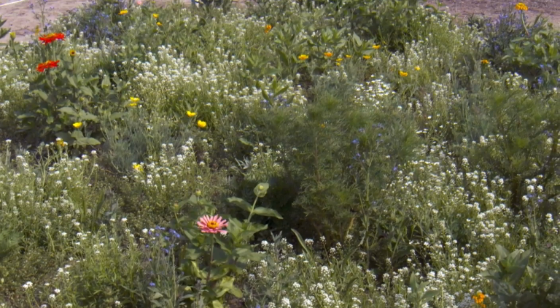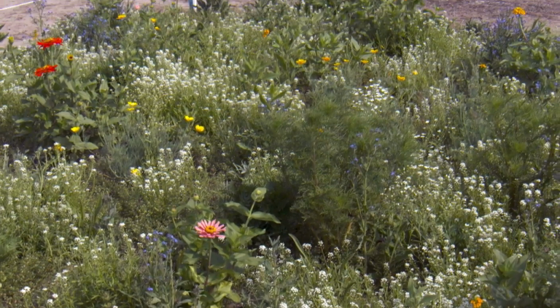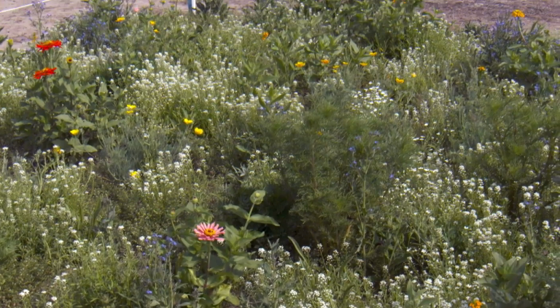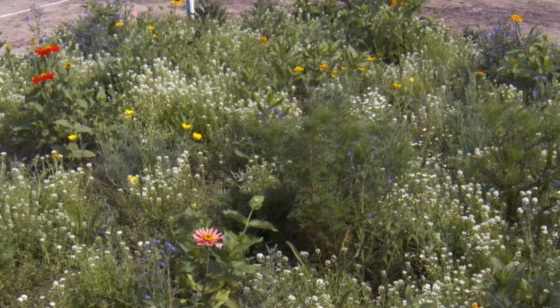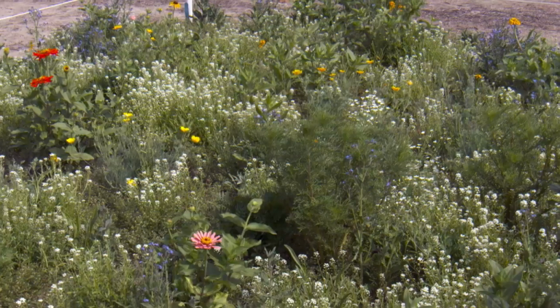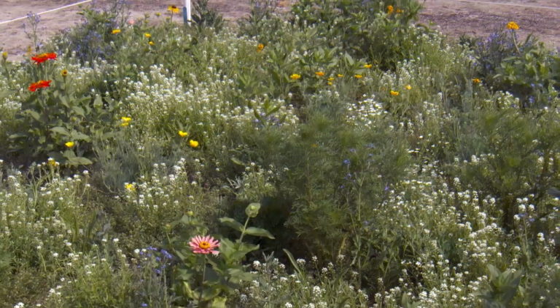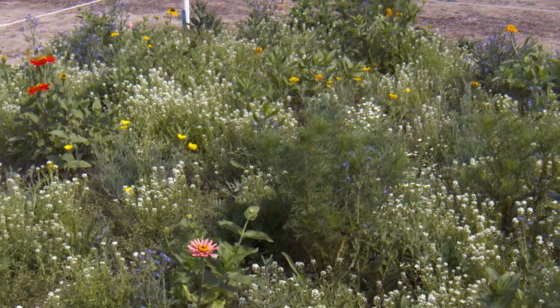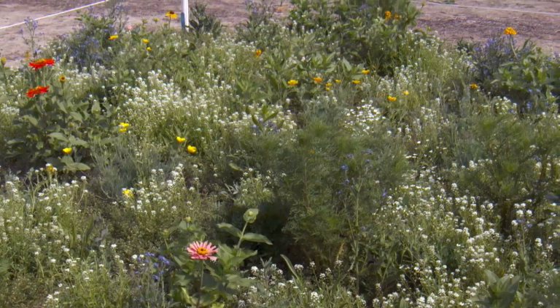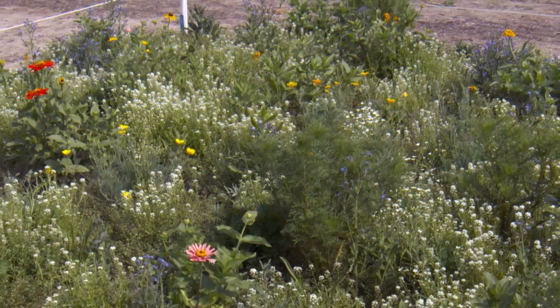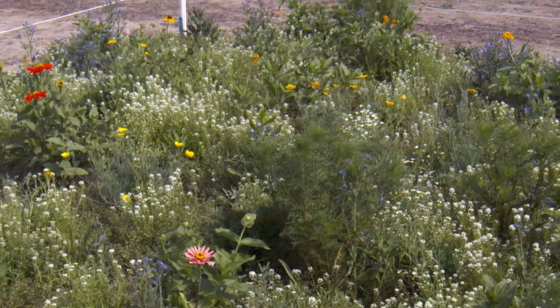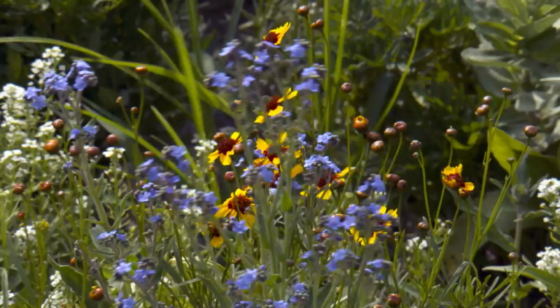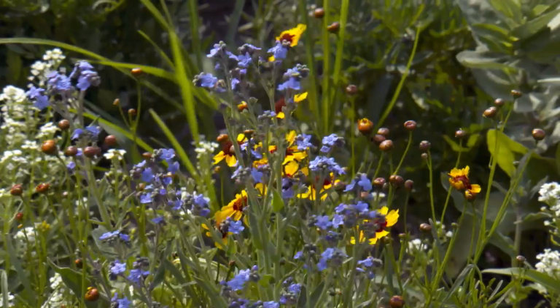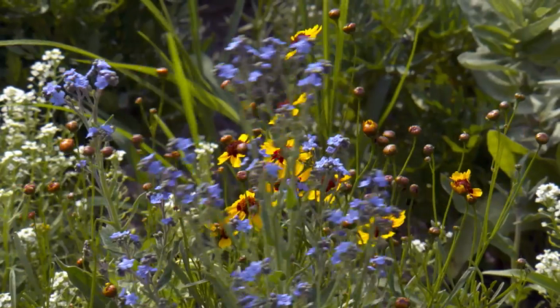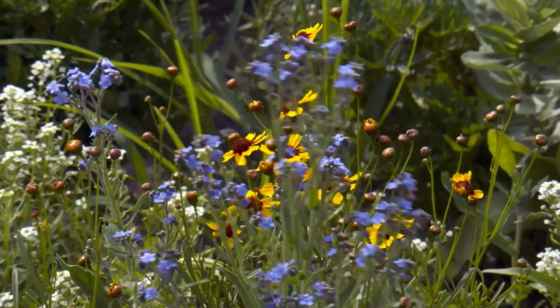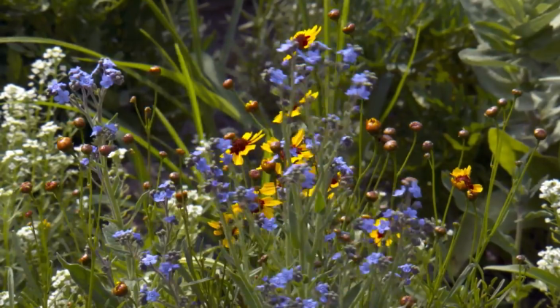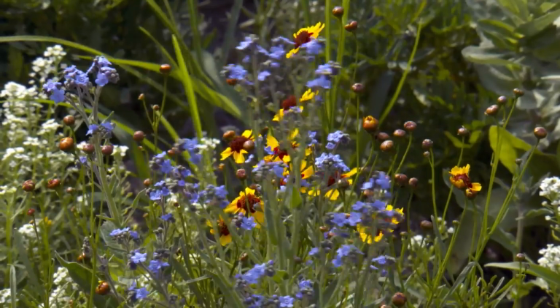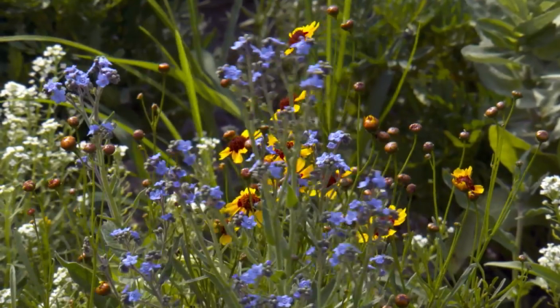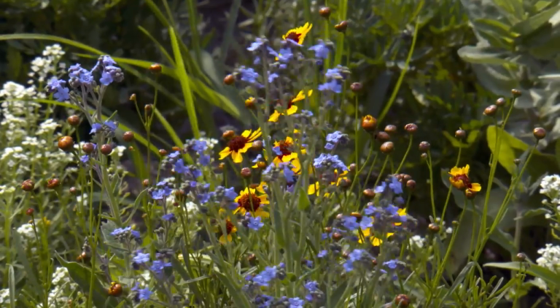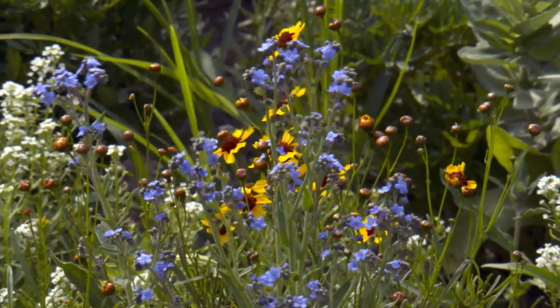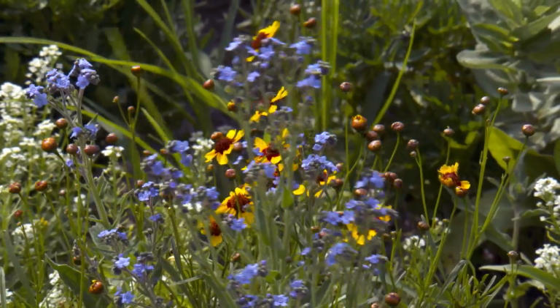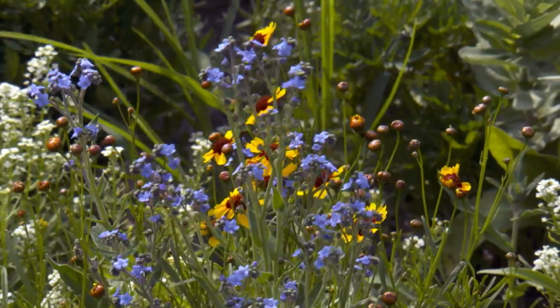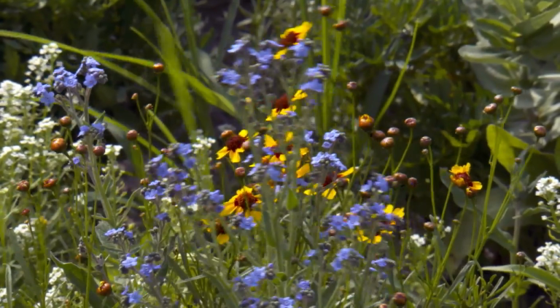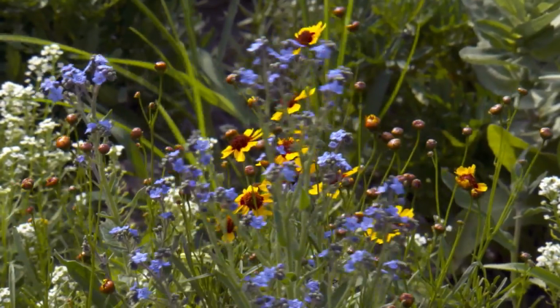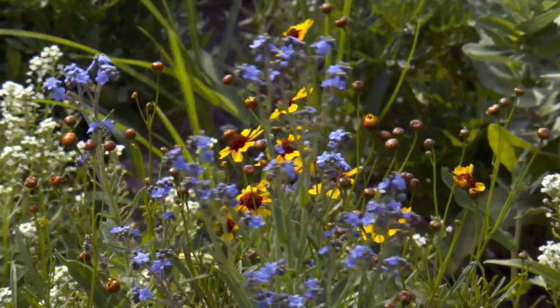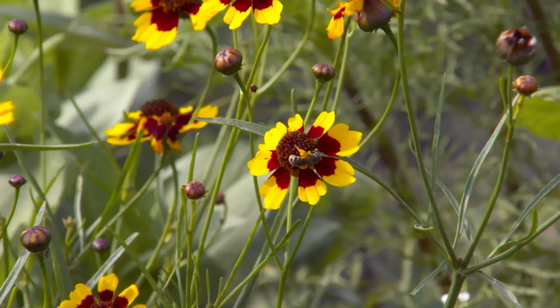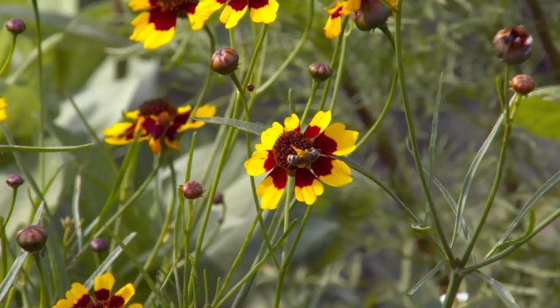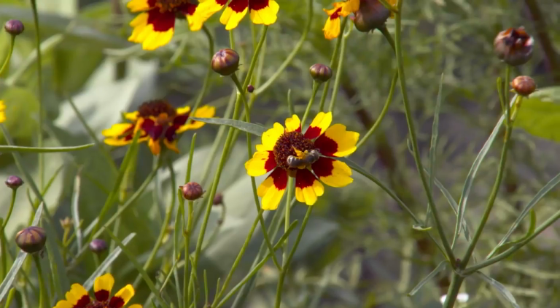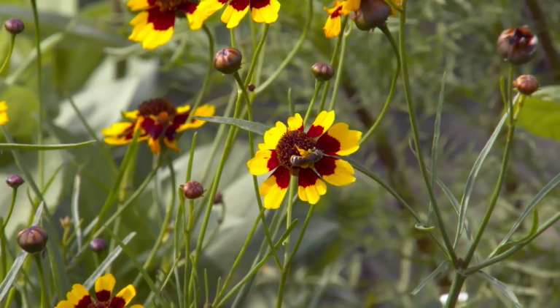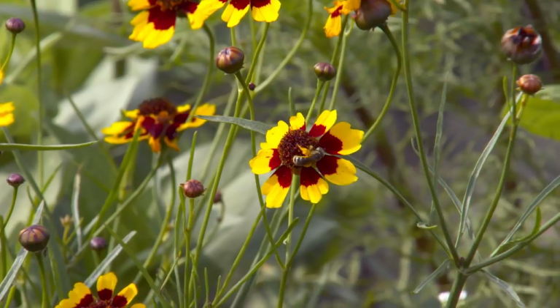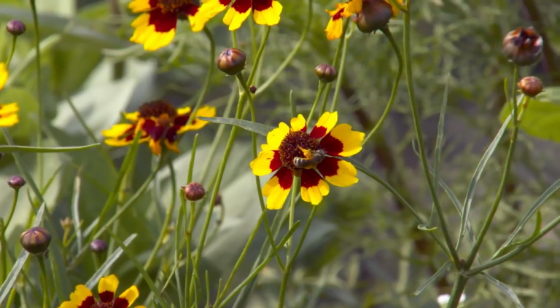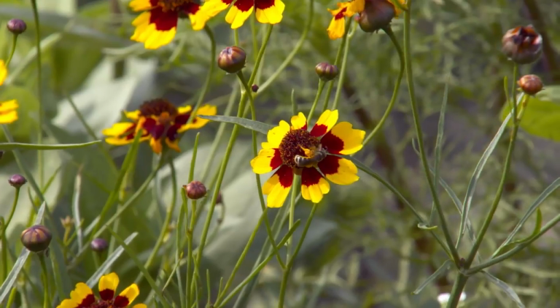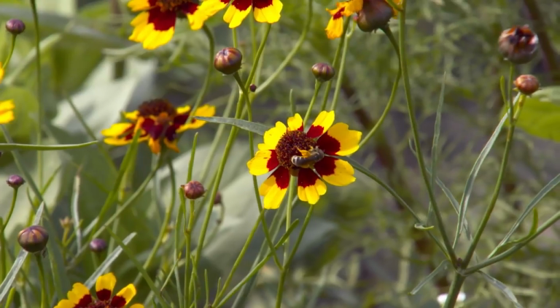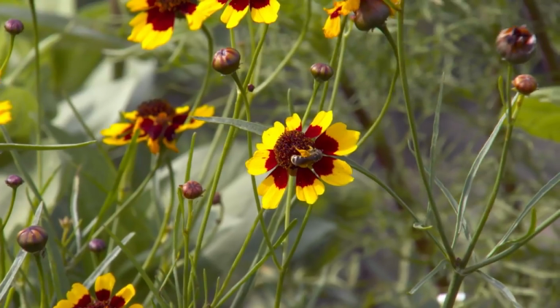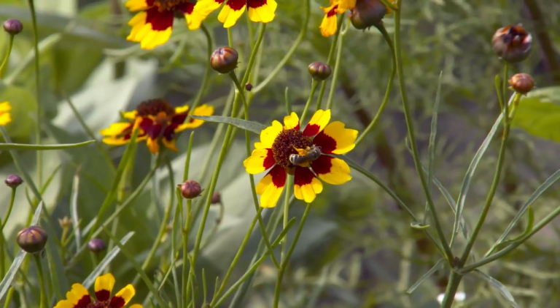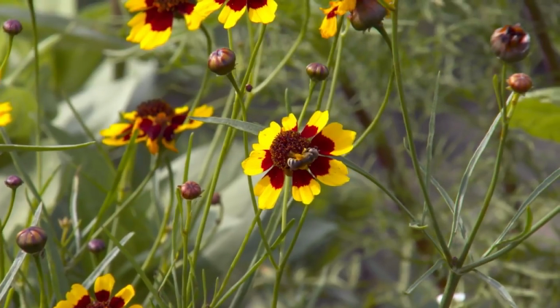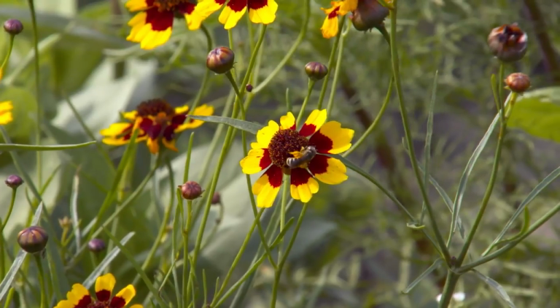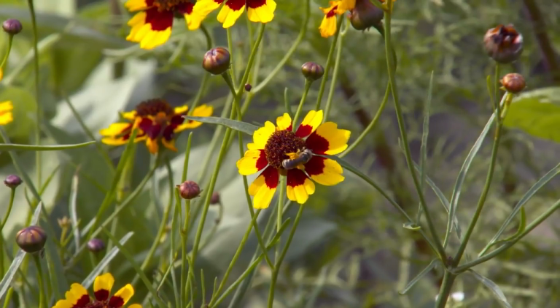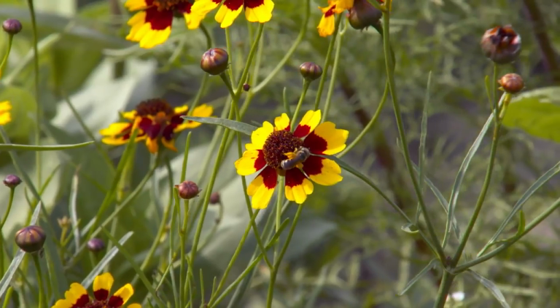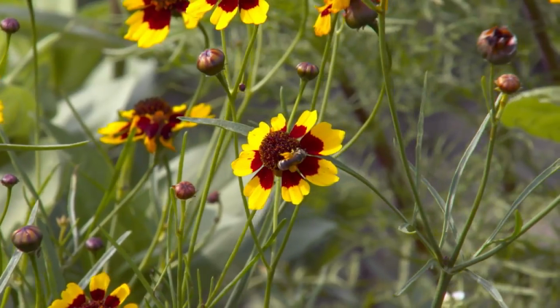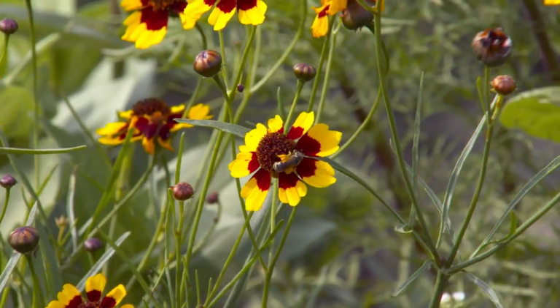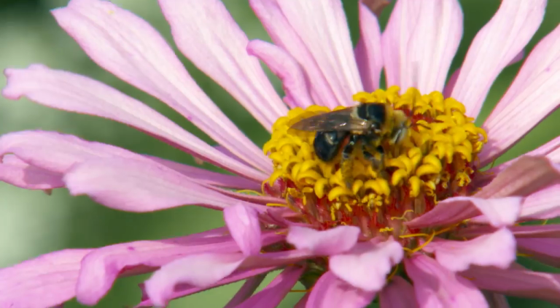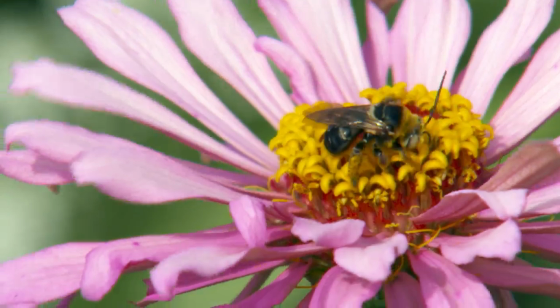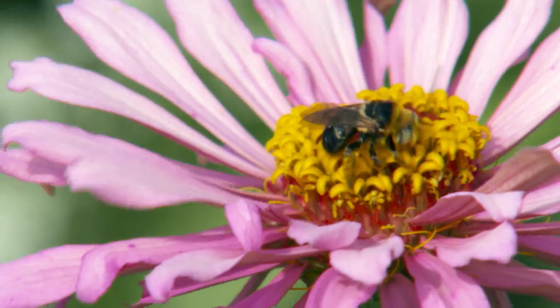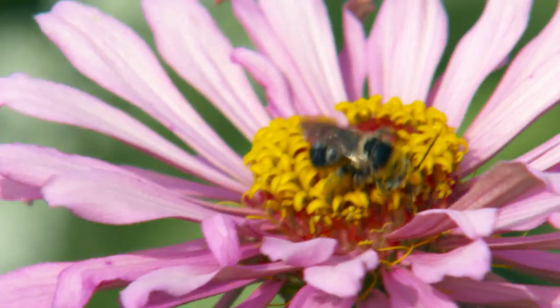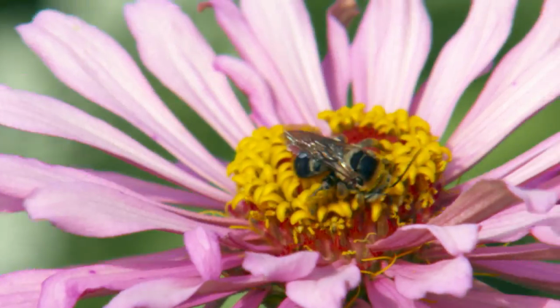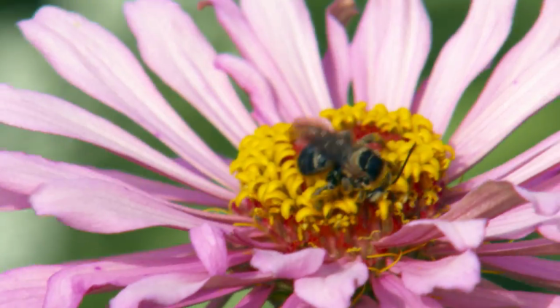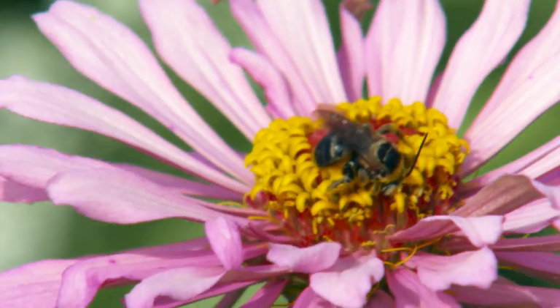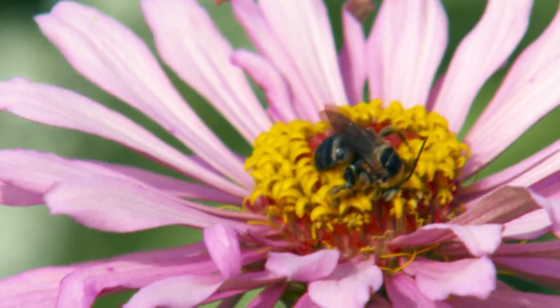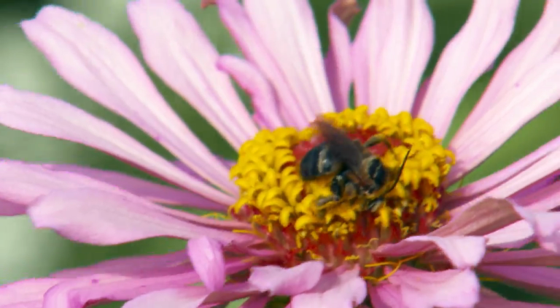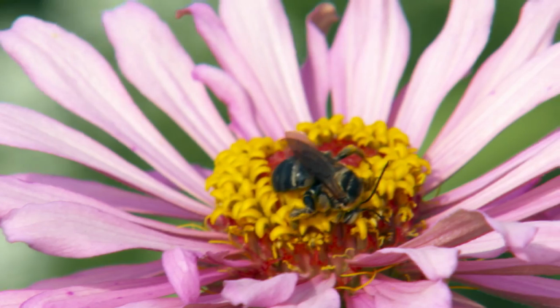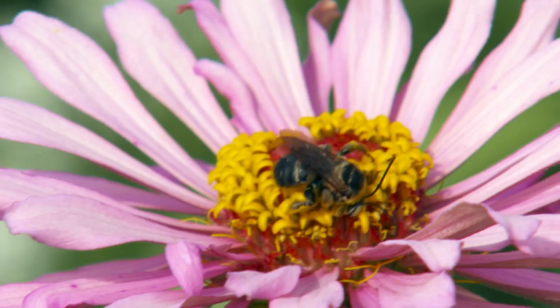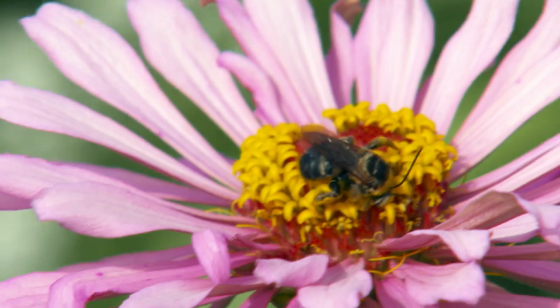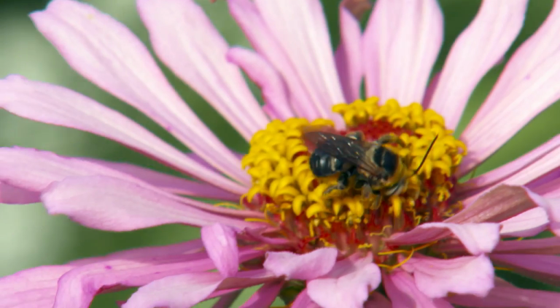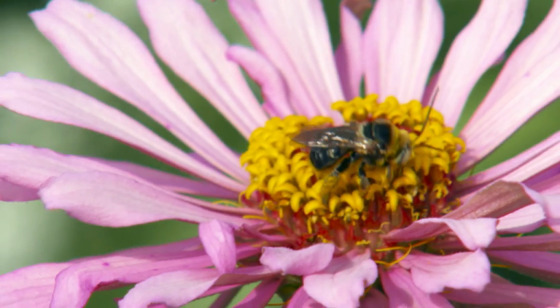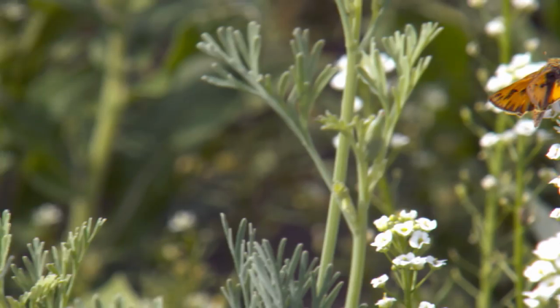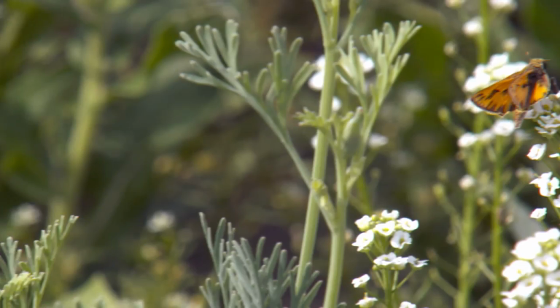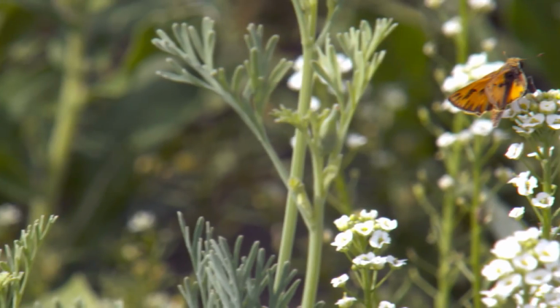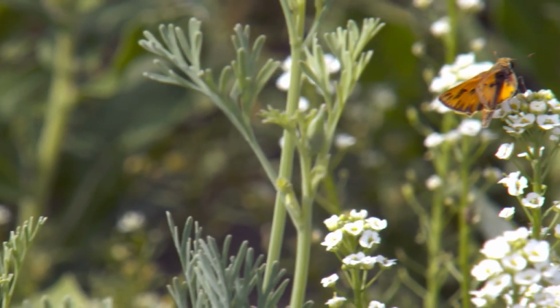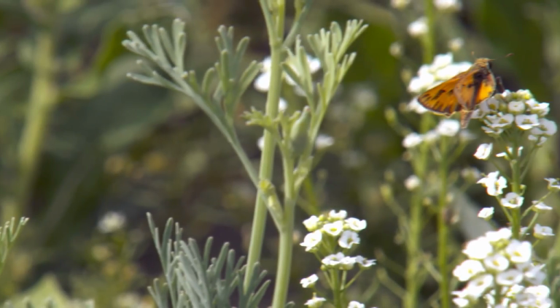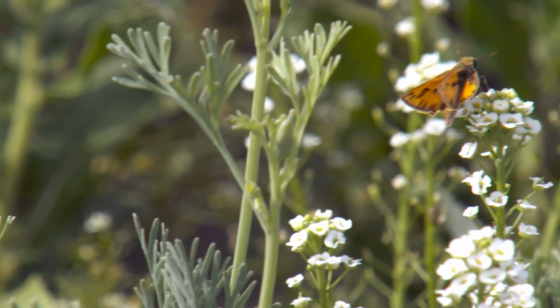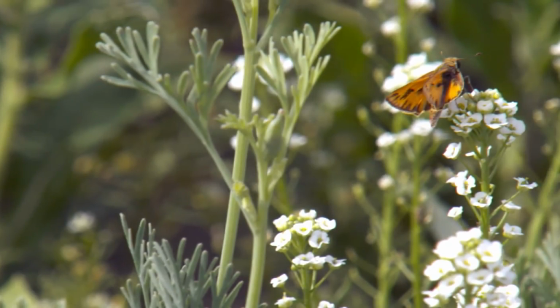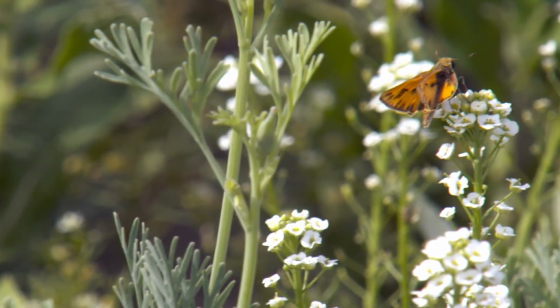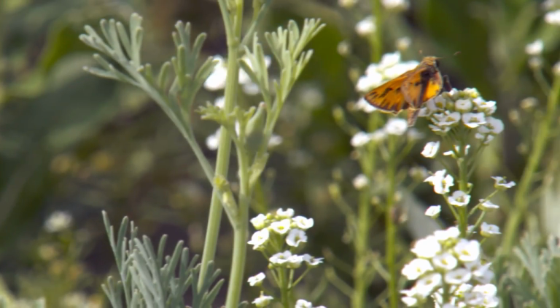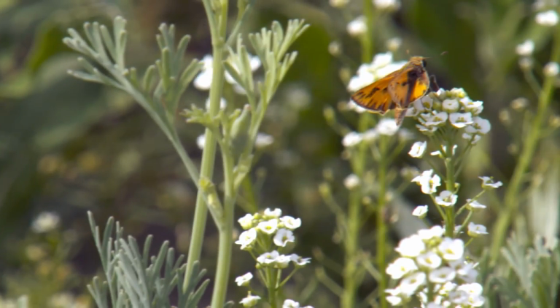Operation Pollinator is a perfect example of one of the collaborative programs we've put in place to honor that commitment to biodiversity.